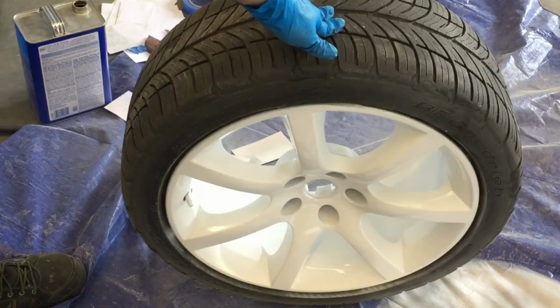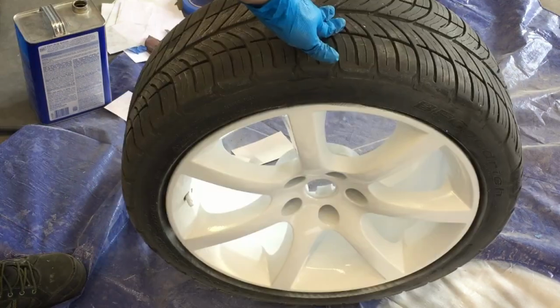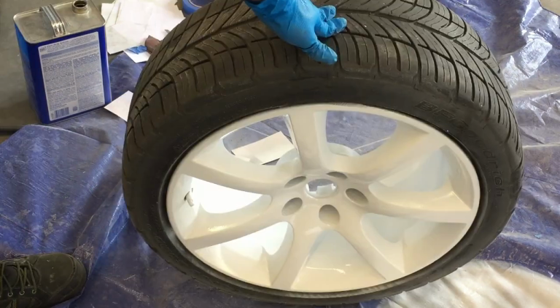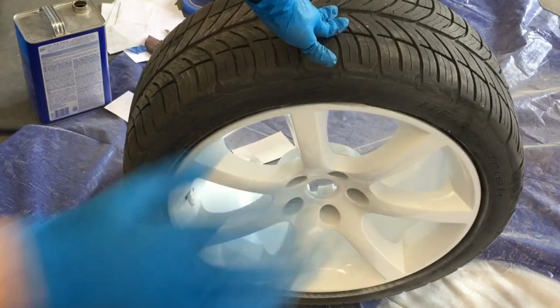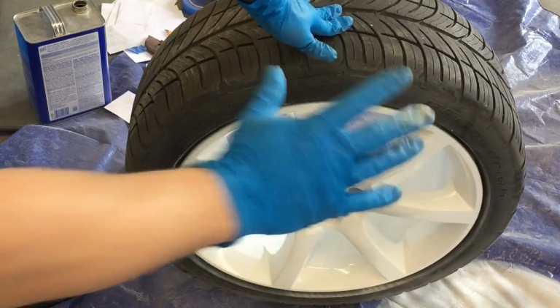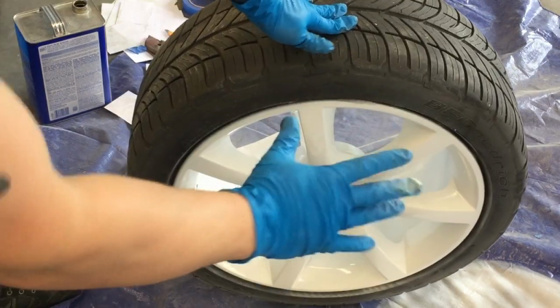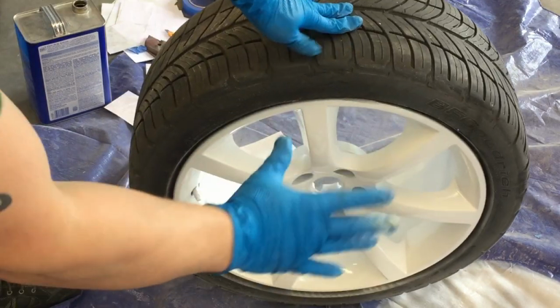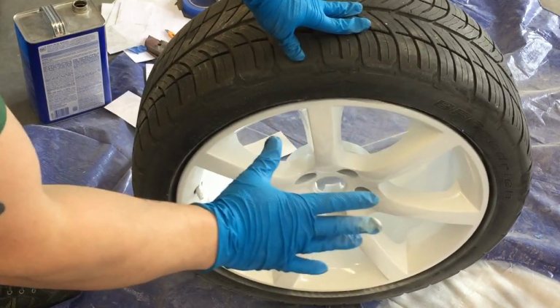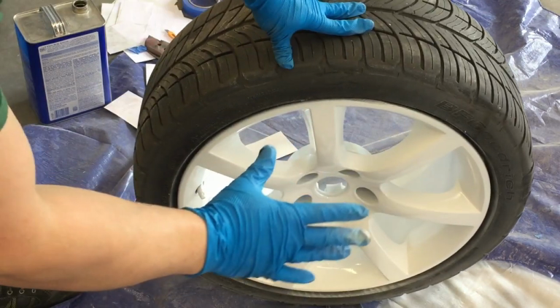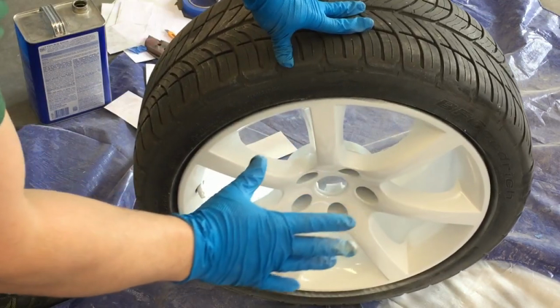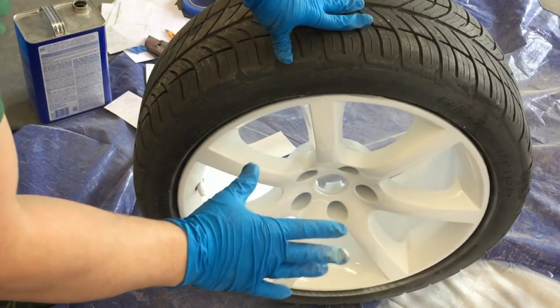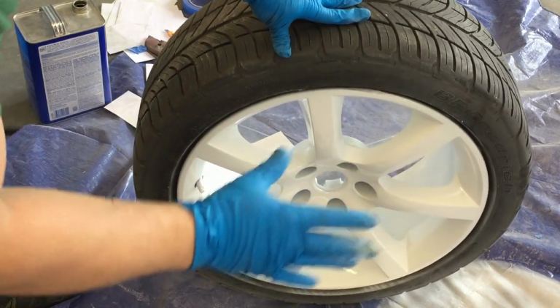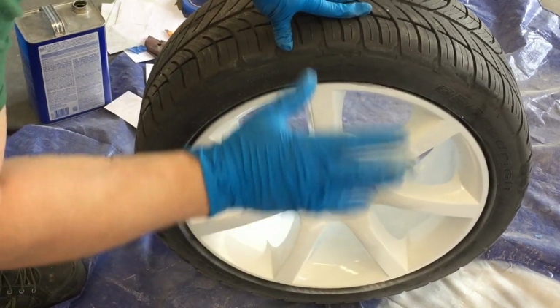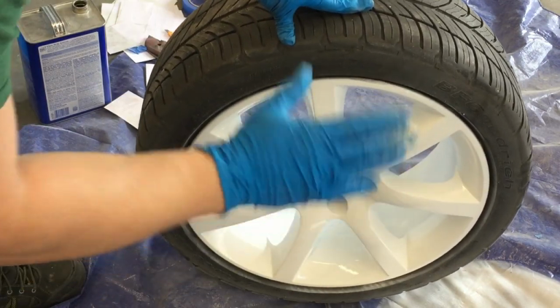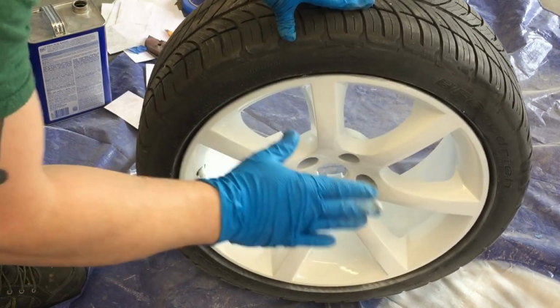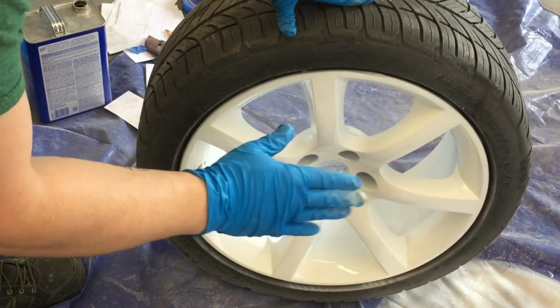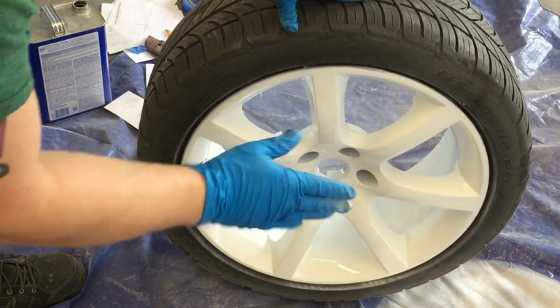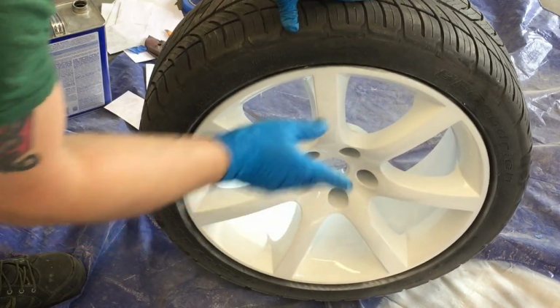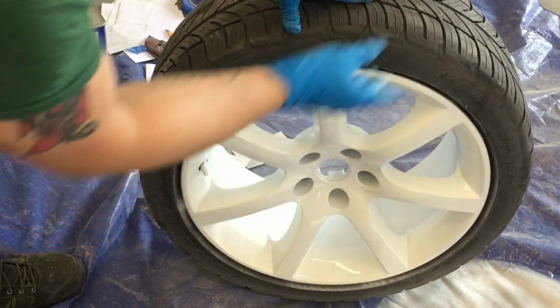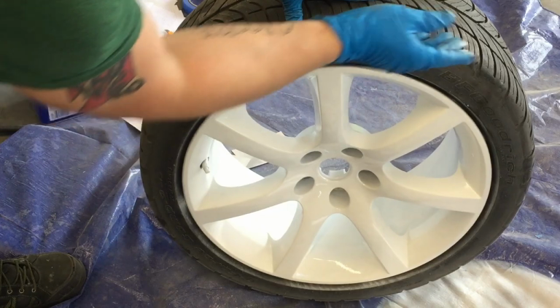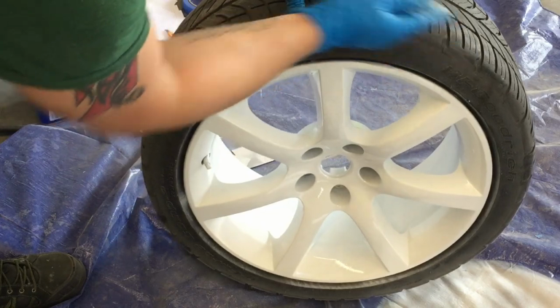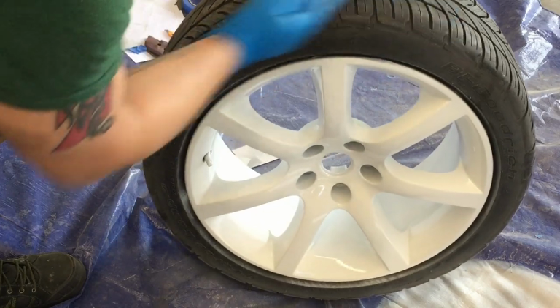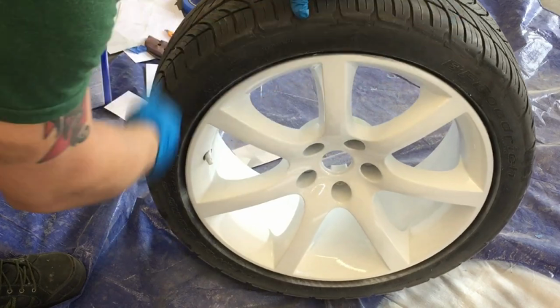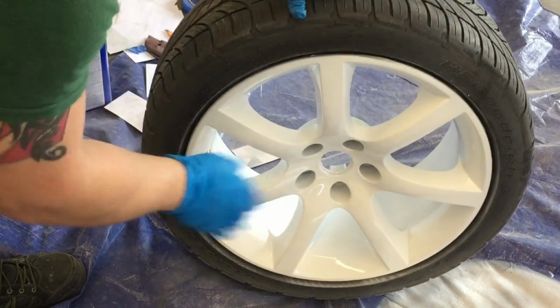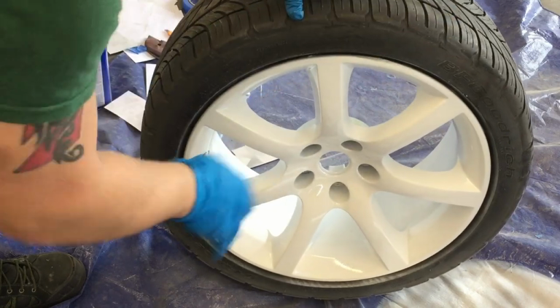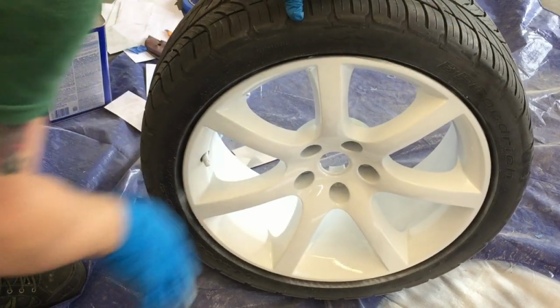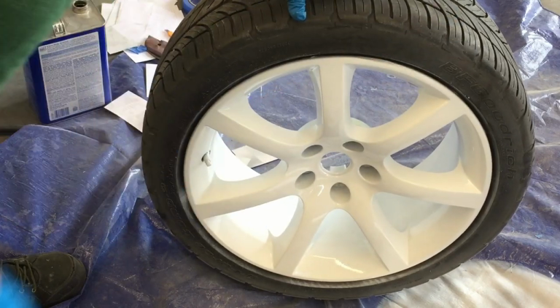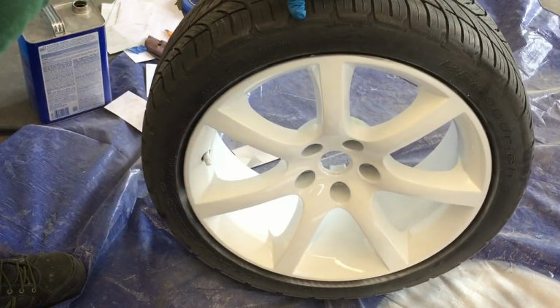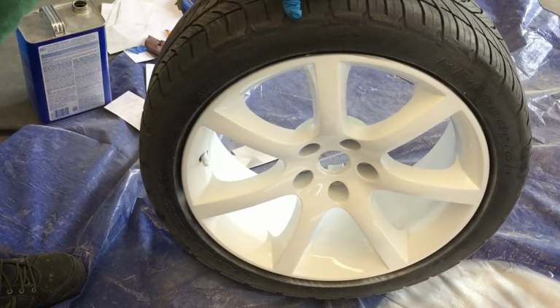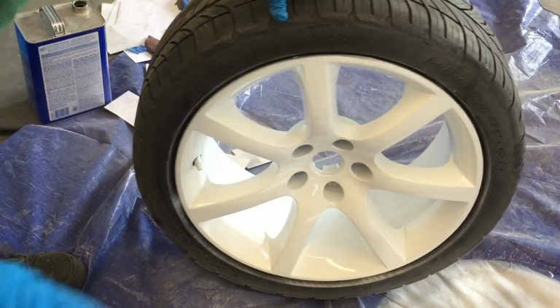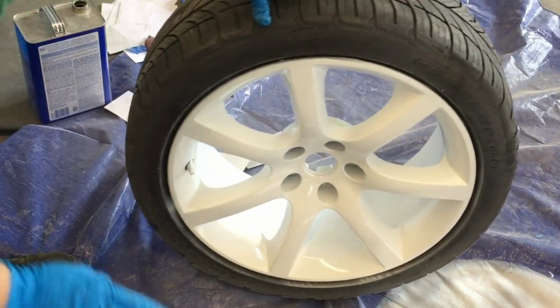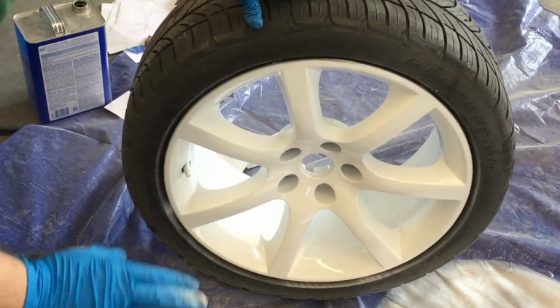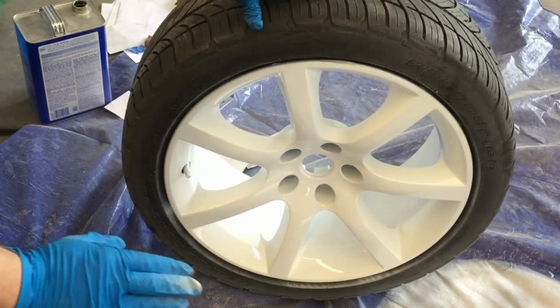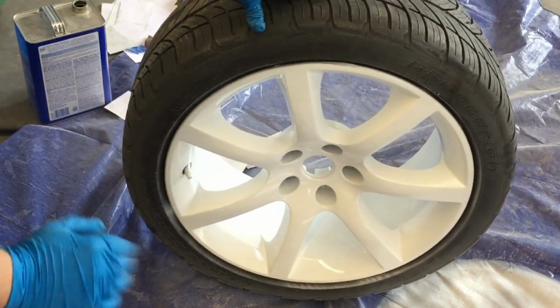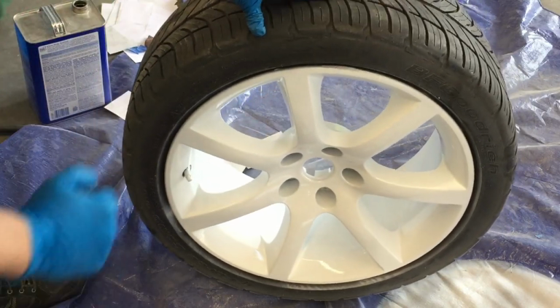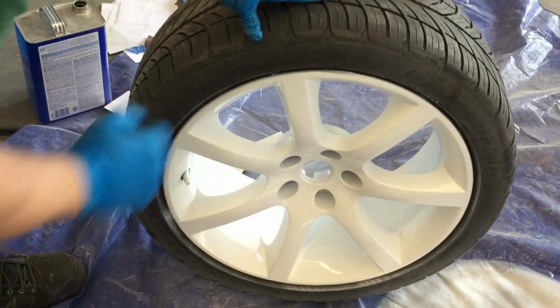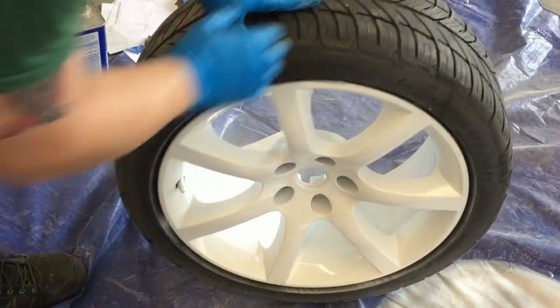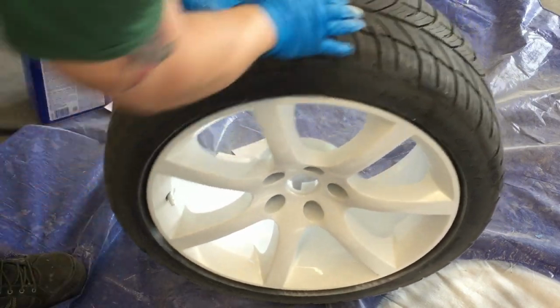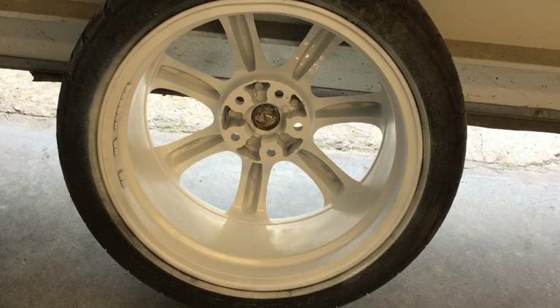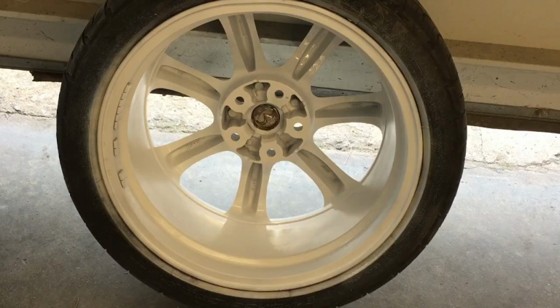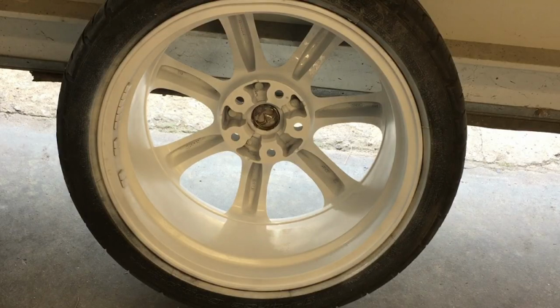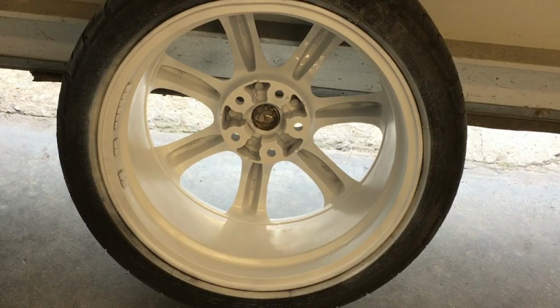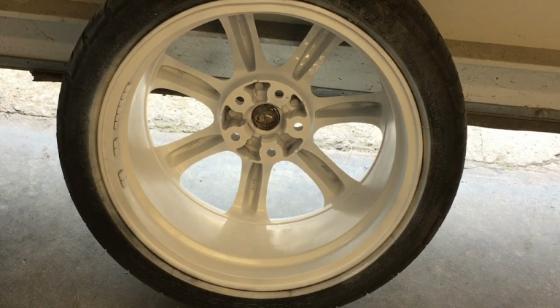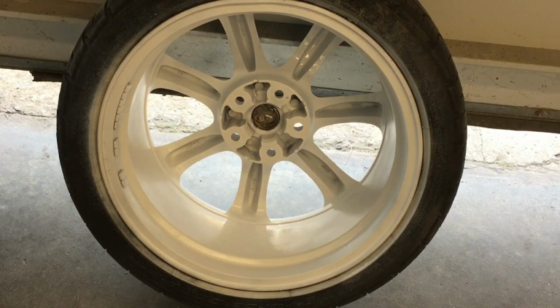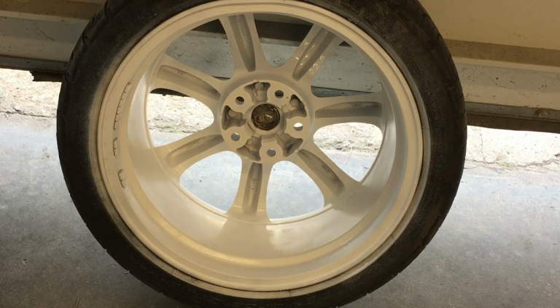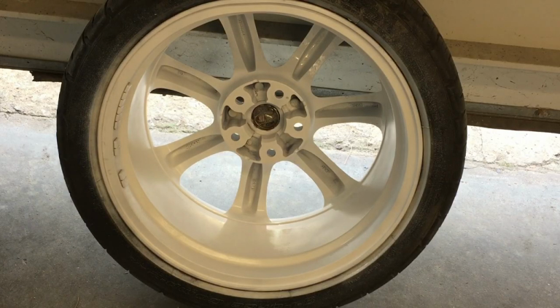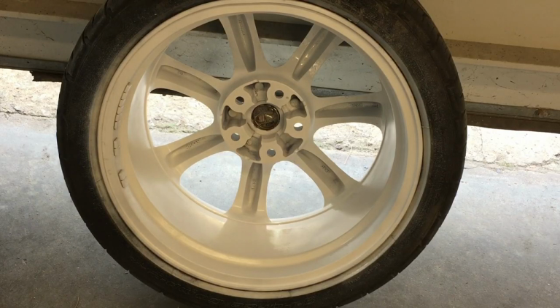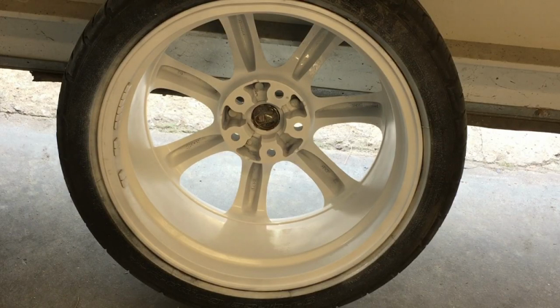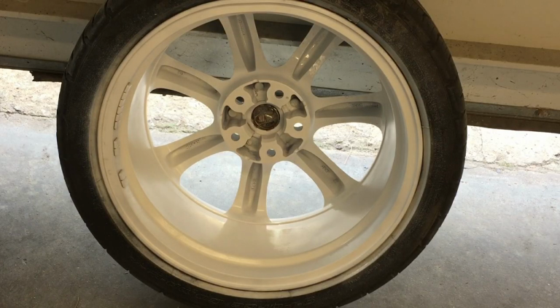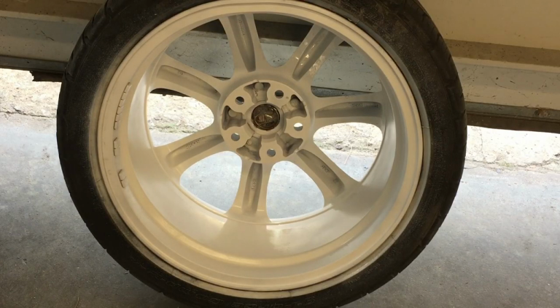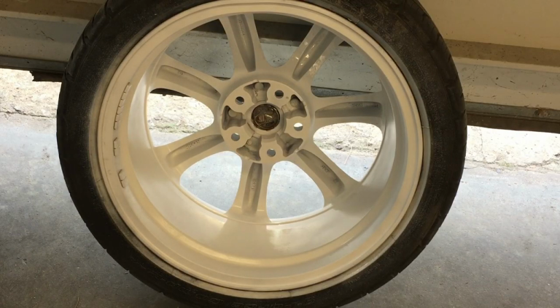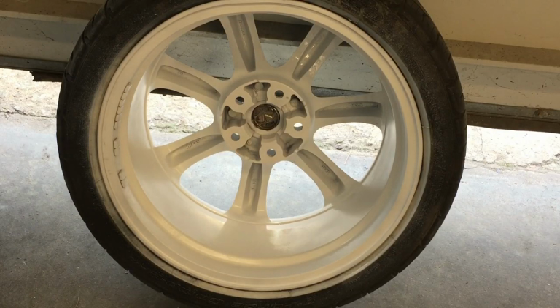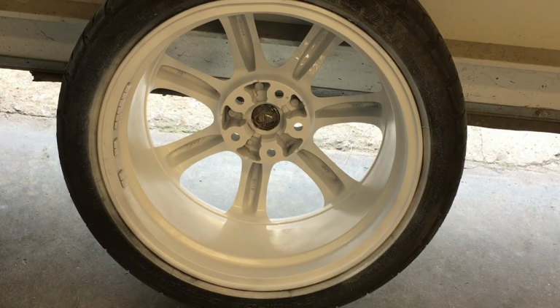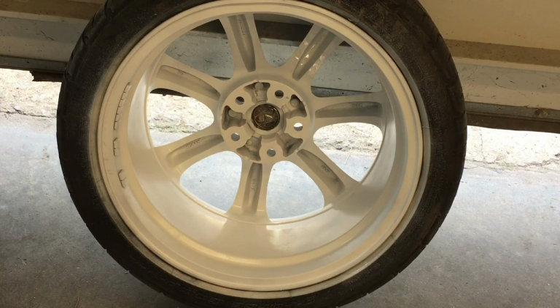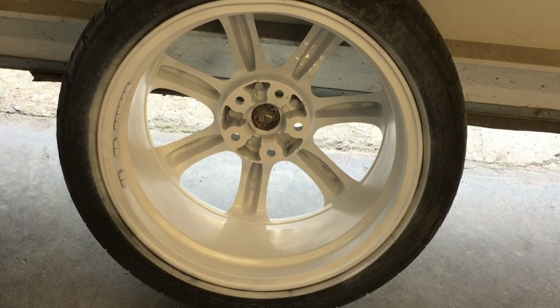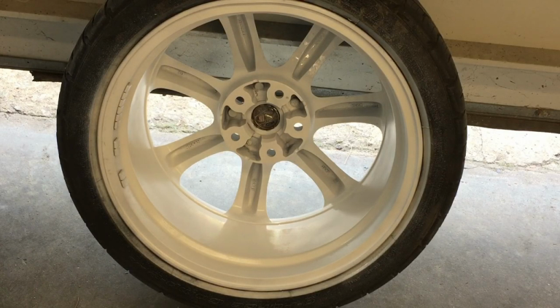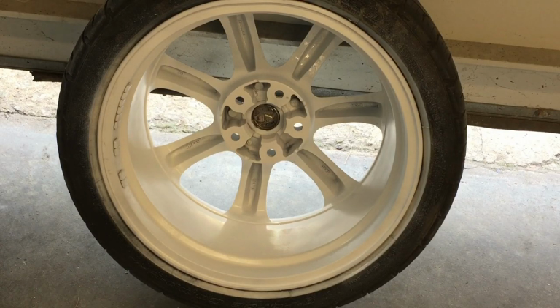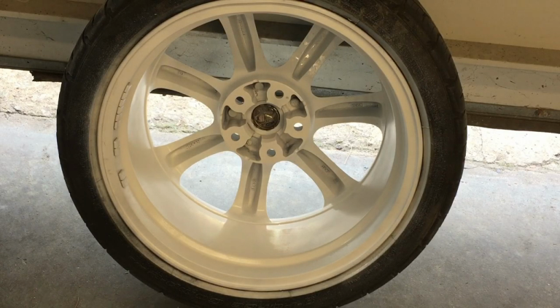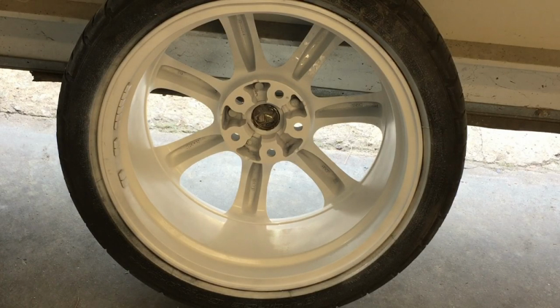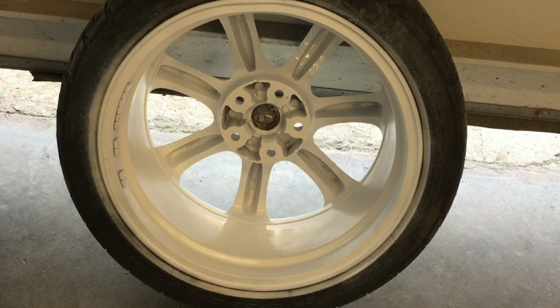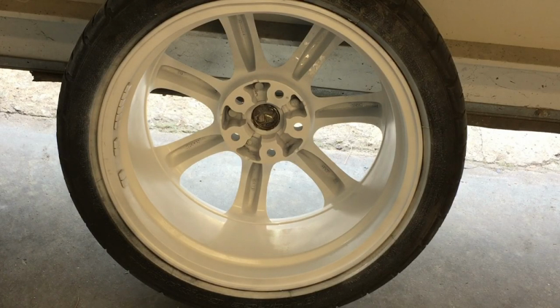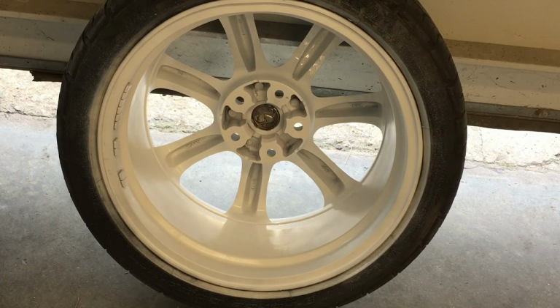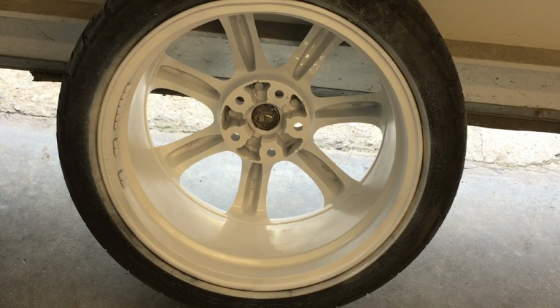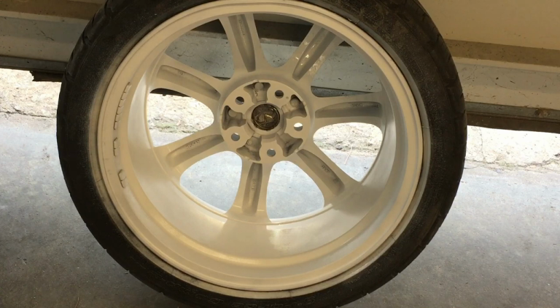Now you'll let this dry, then we'll go through it and wipe everything down with some acetone. Now I'm going to show you how to get all the paint off.